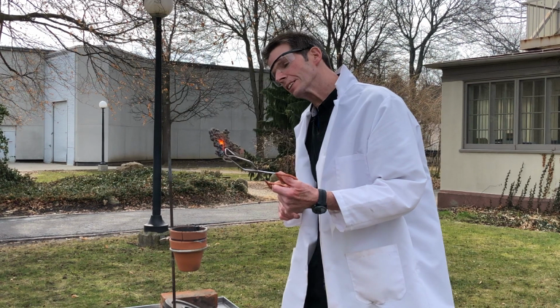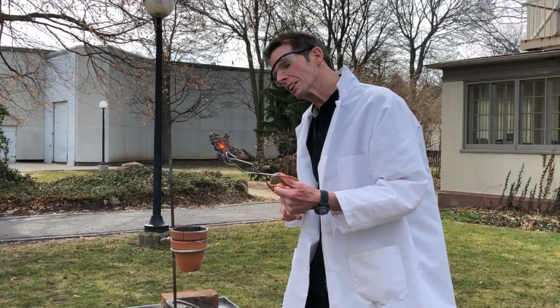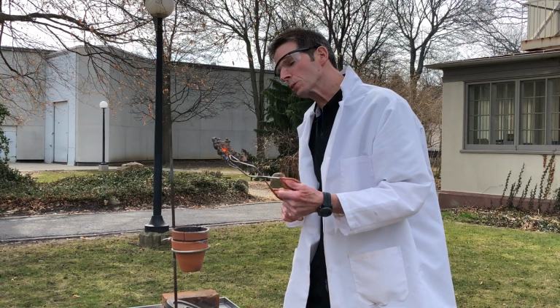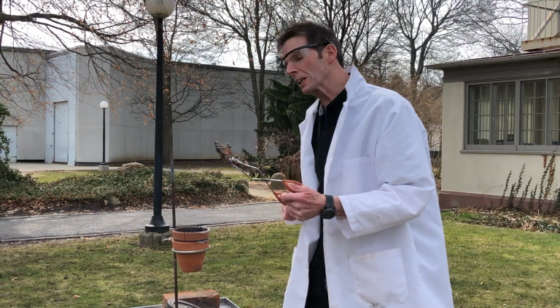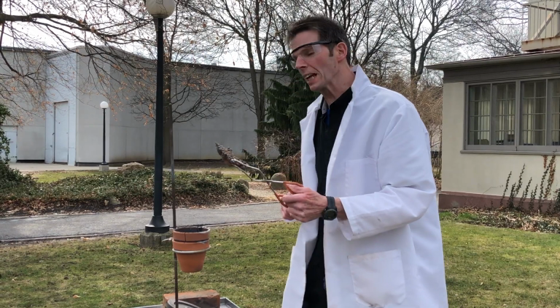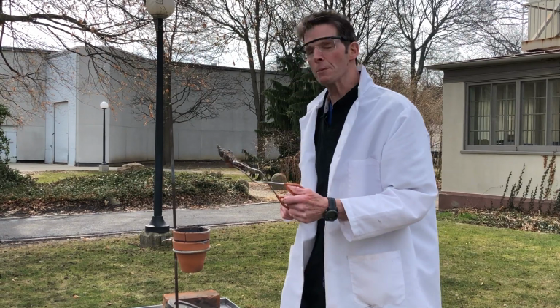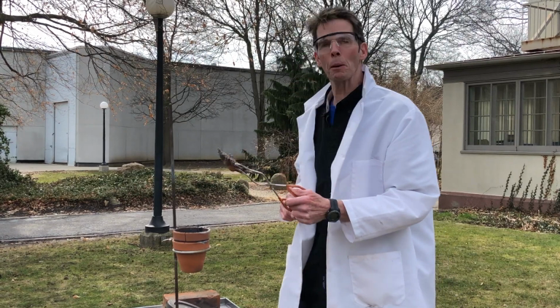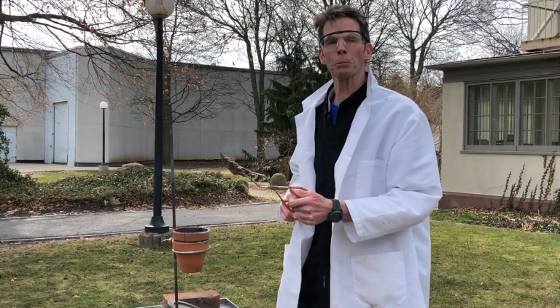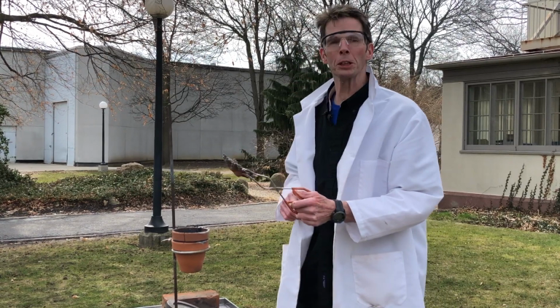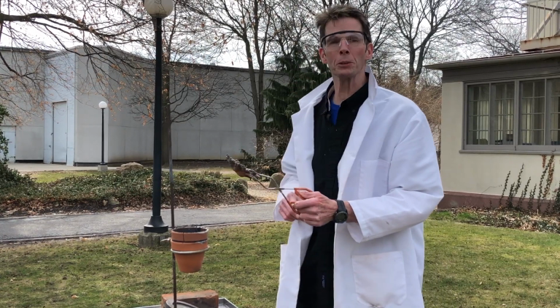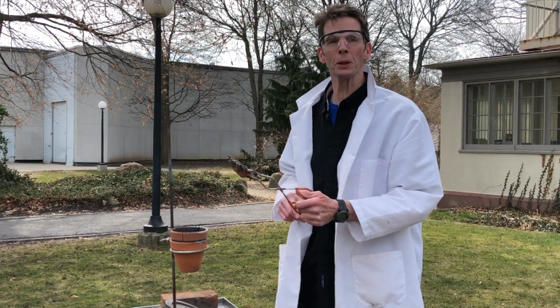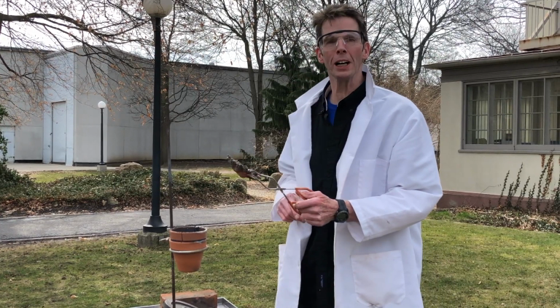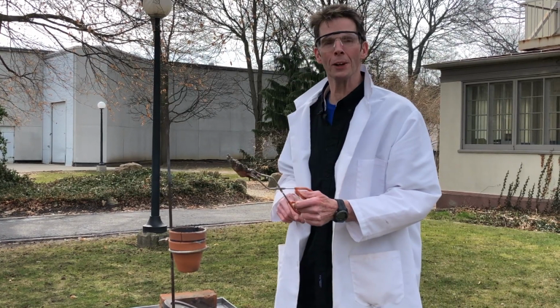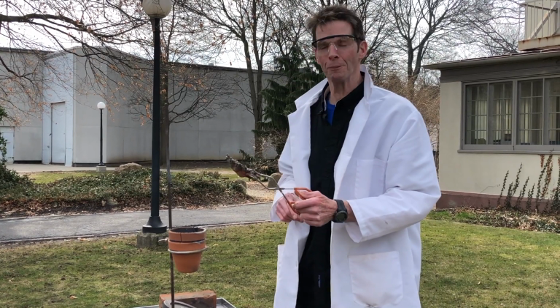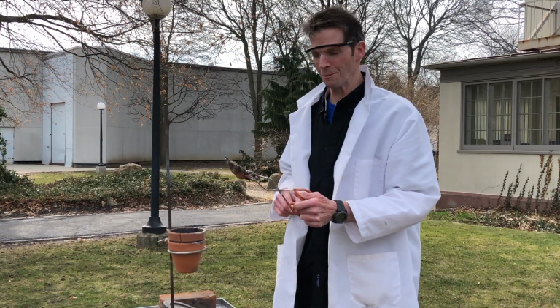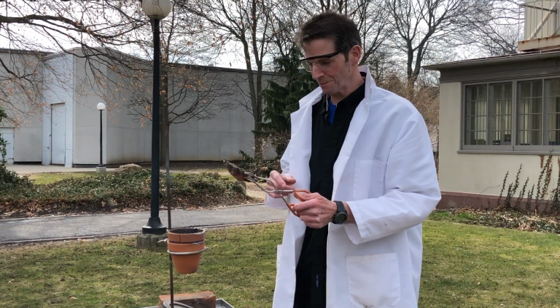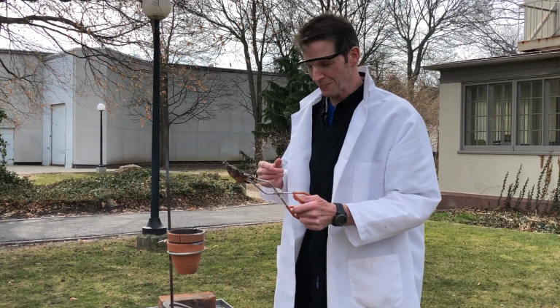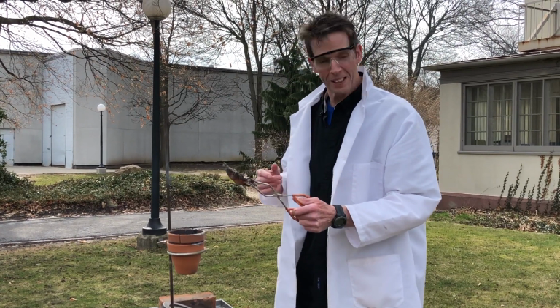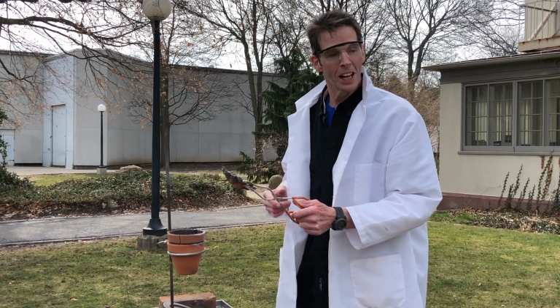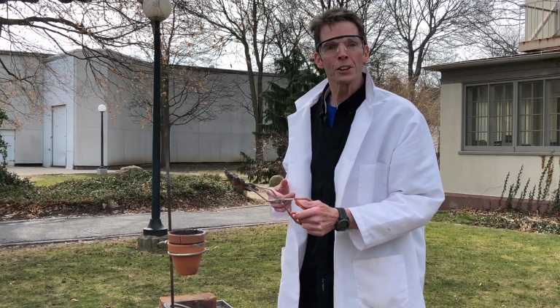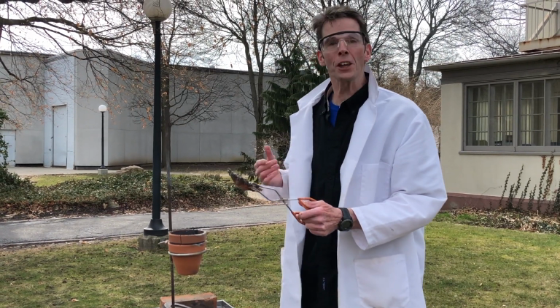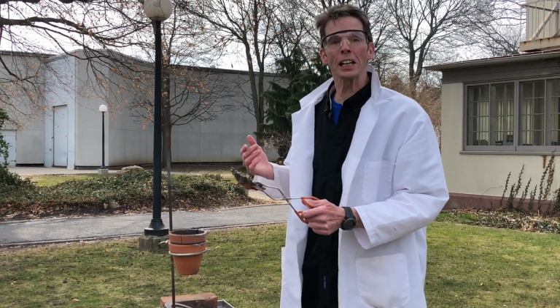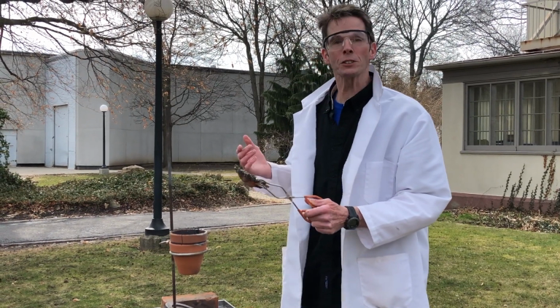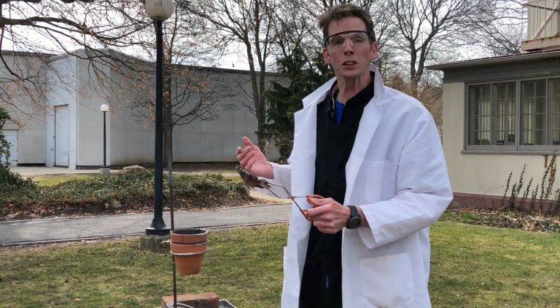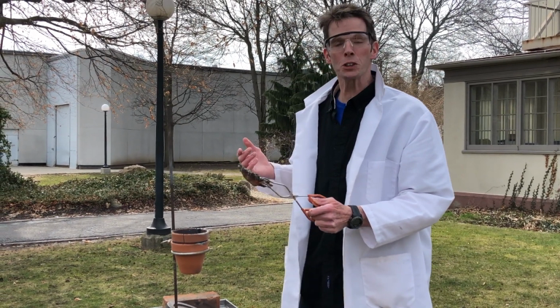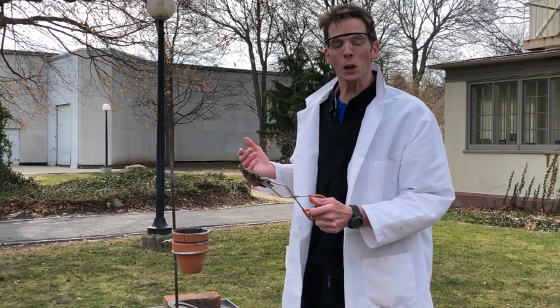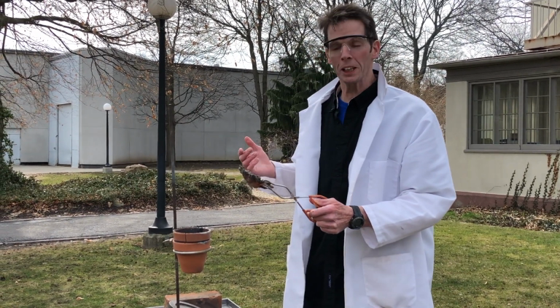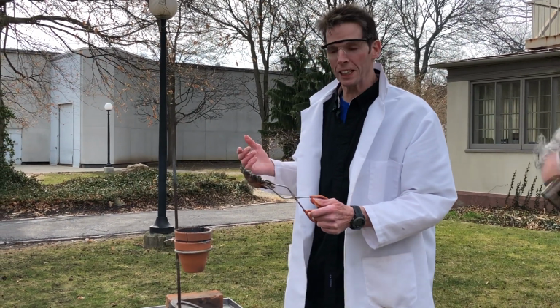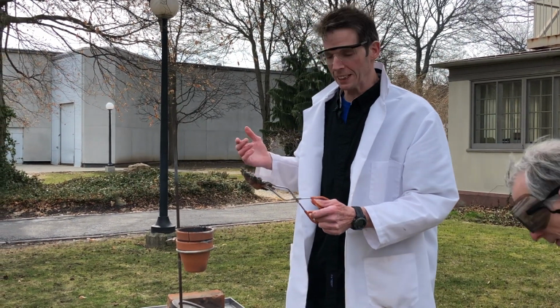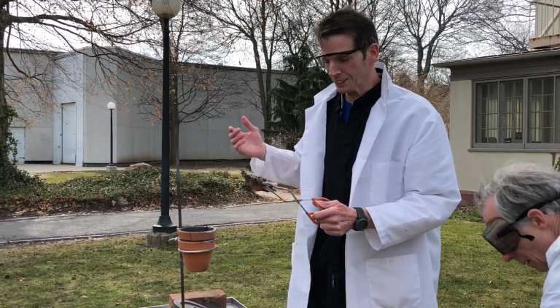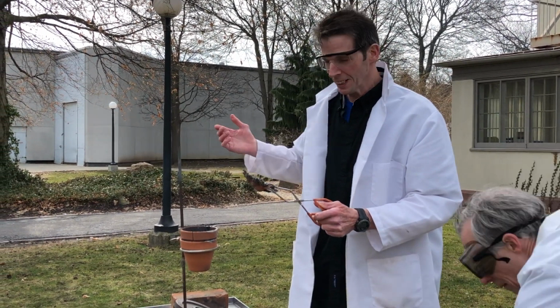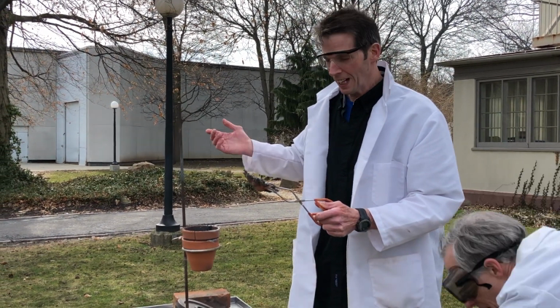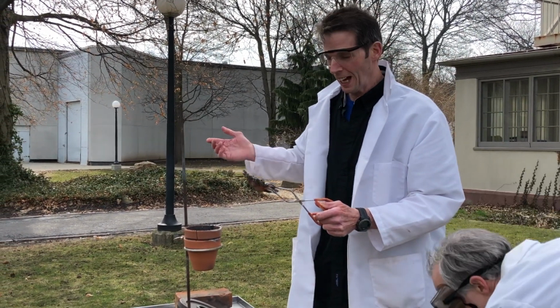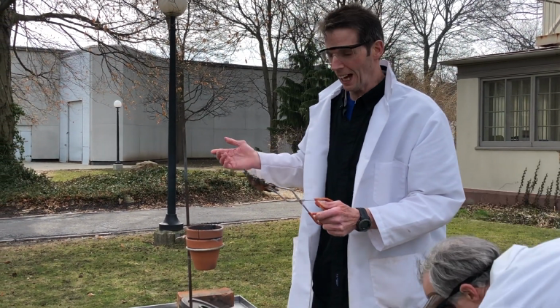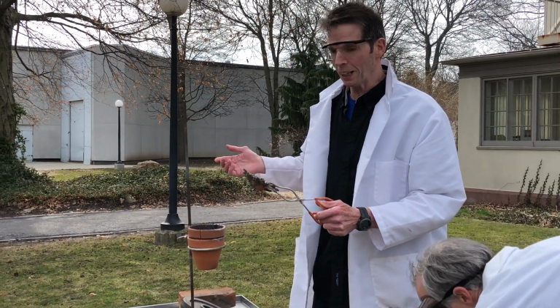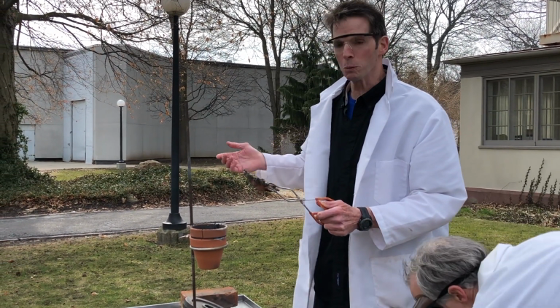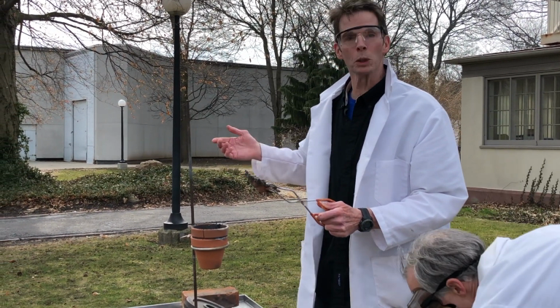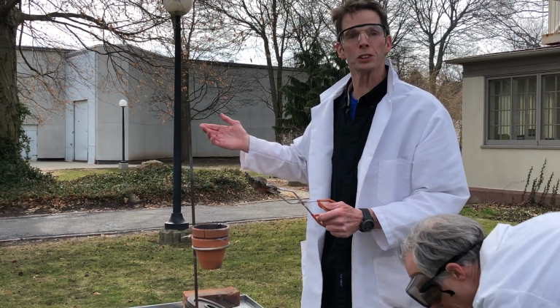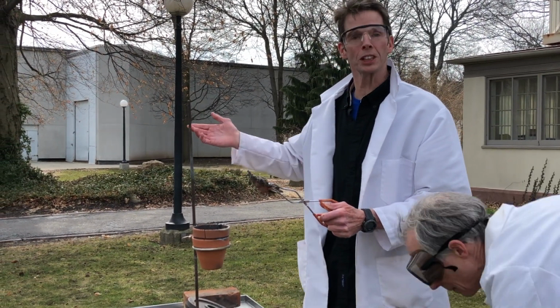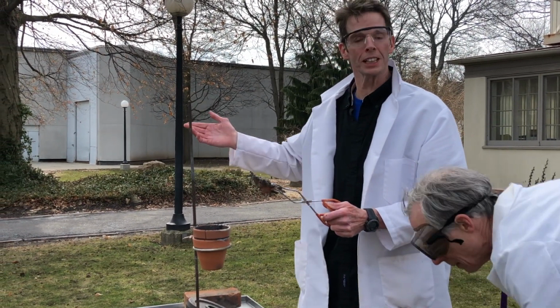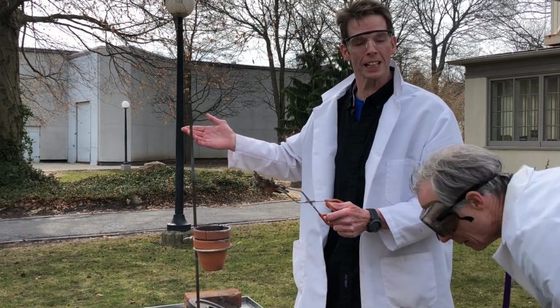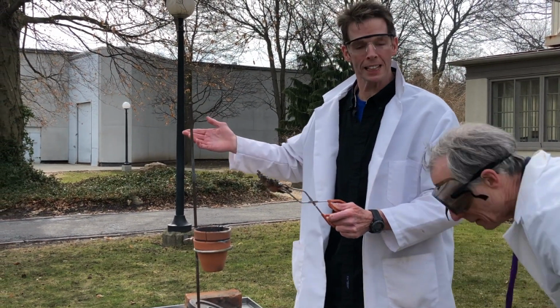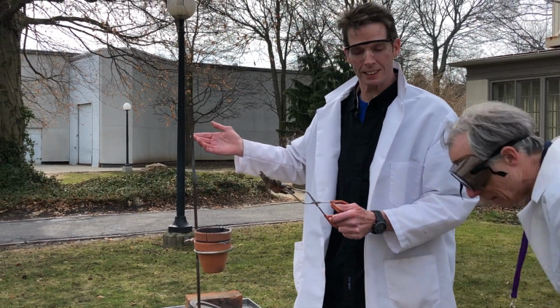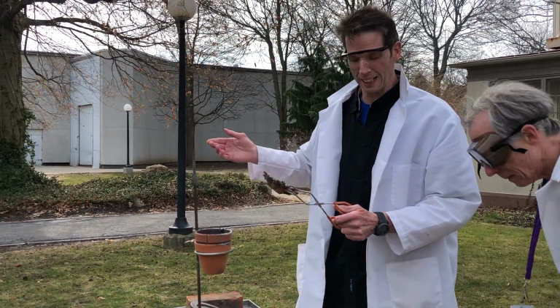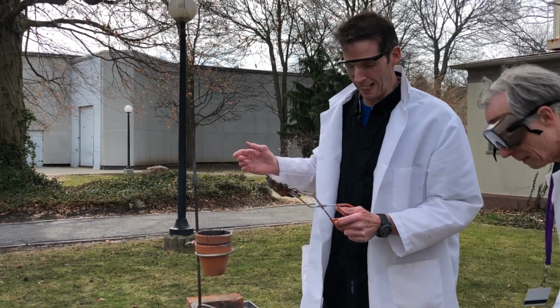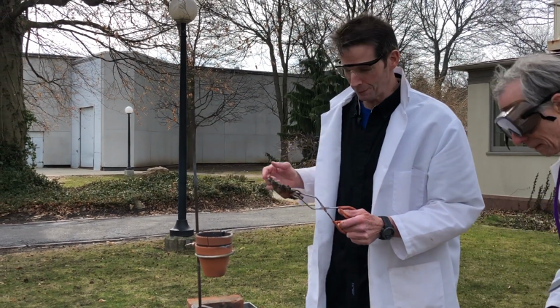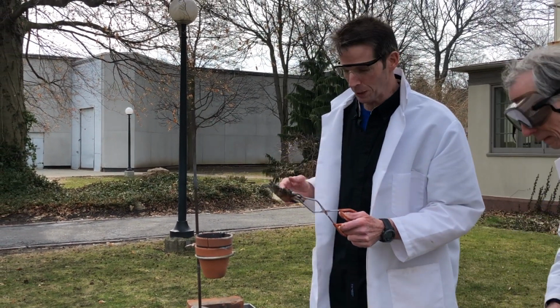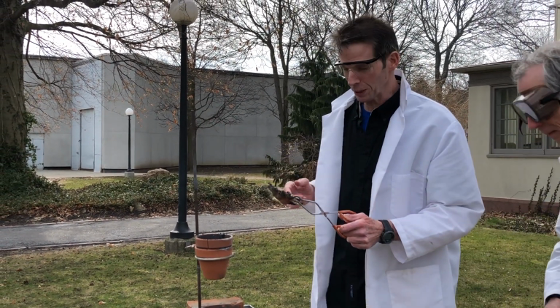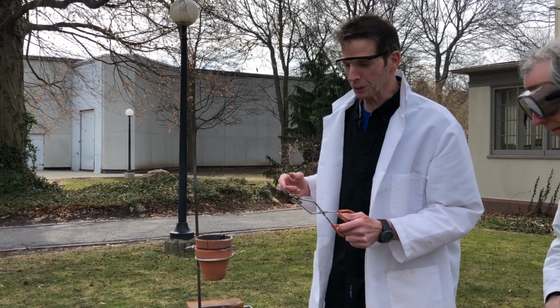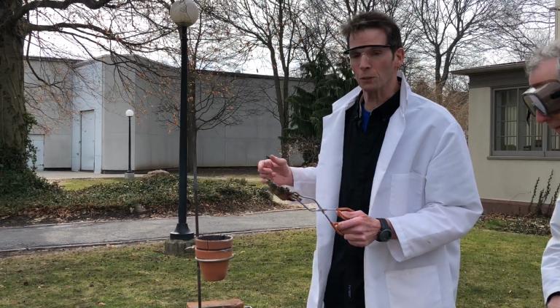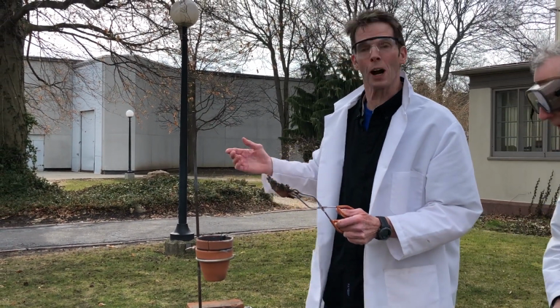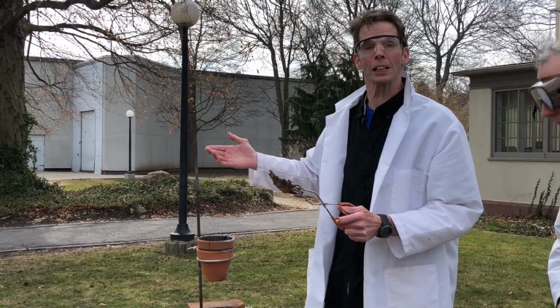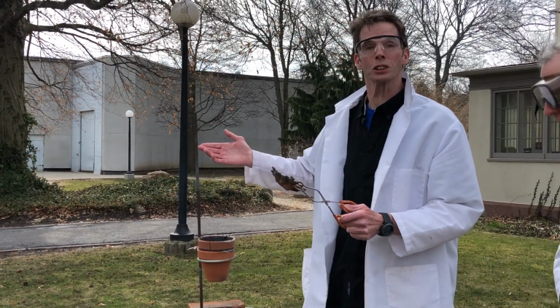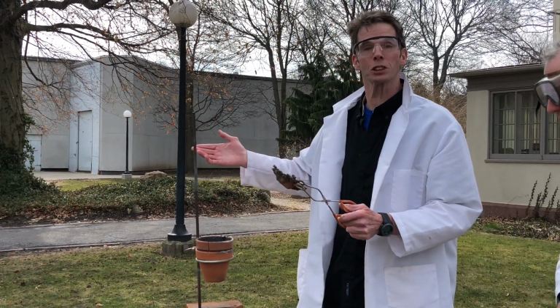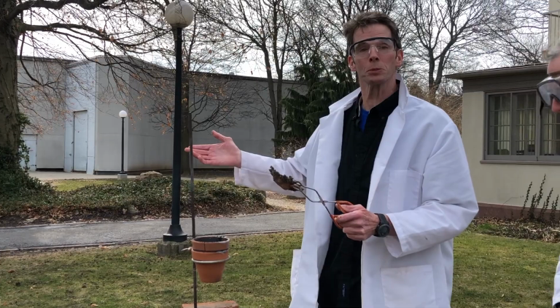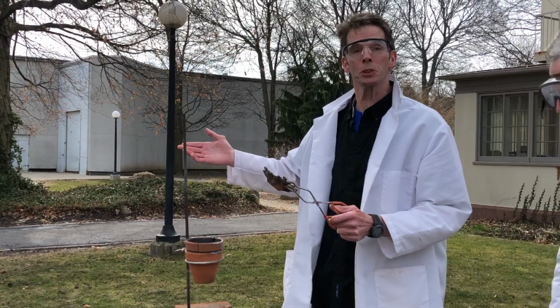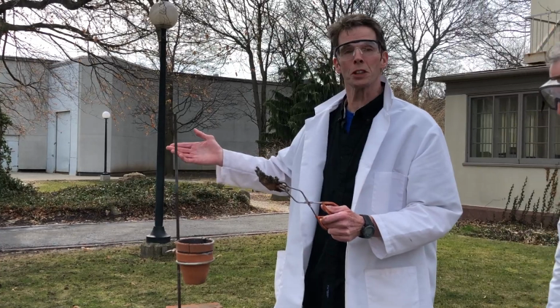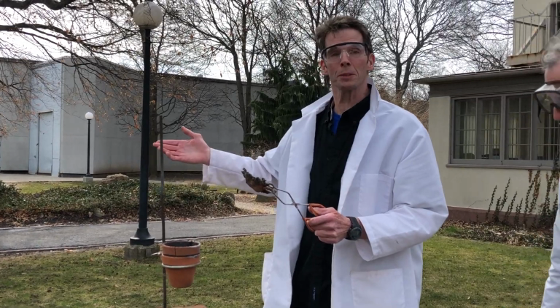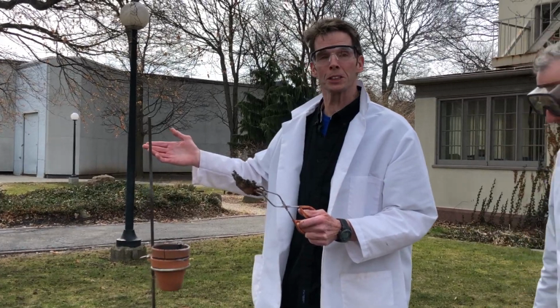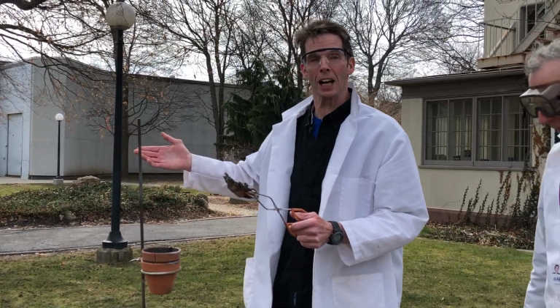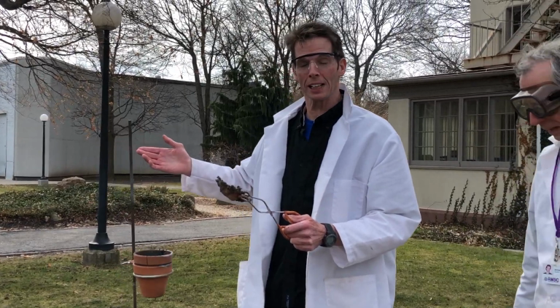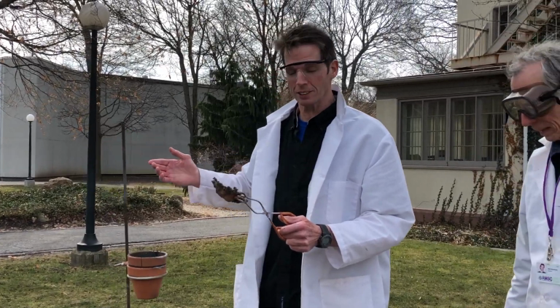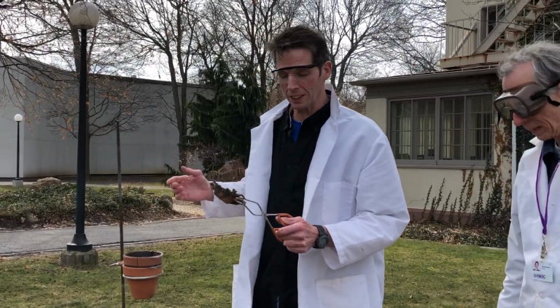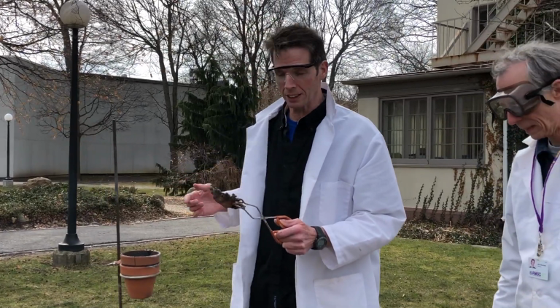This one came out pretty well. Thanks for joining us and we'll see you next time here at the Rochester Museum and Science Center.